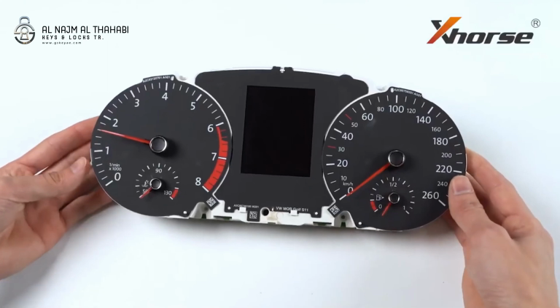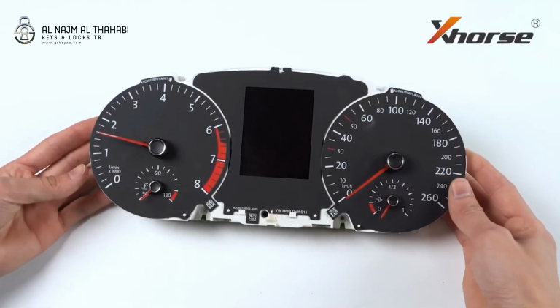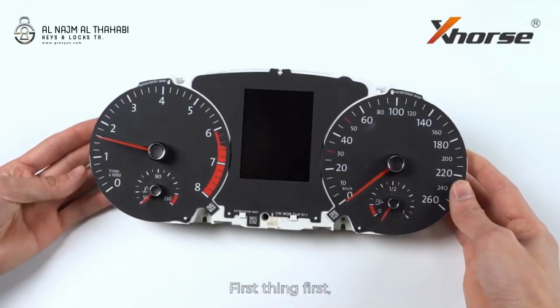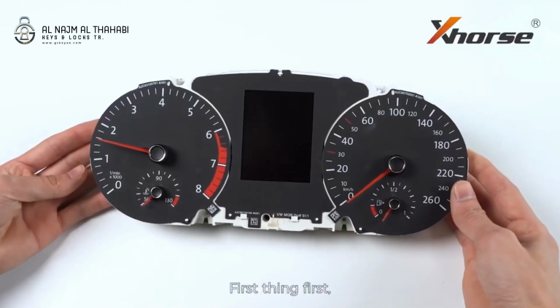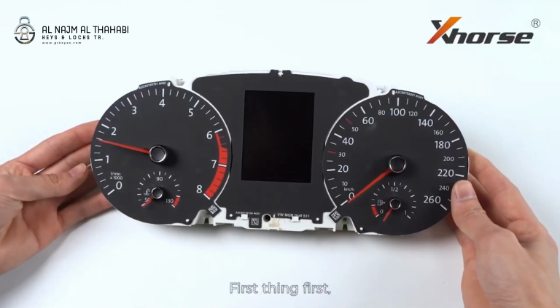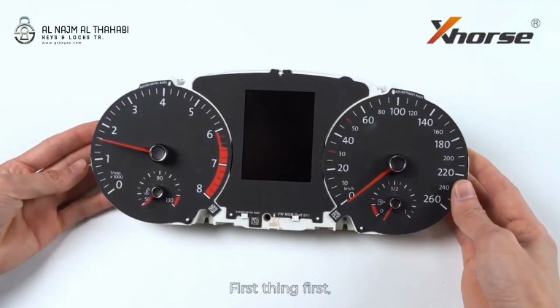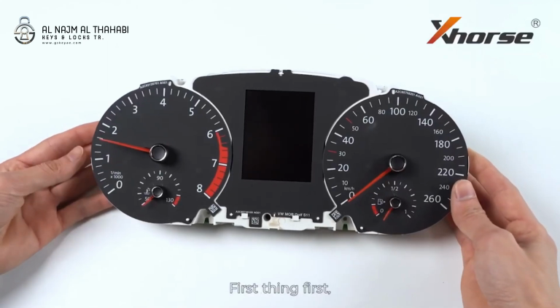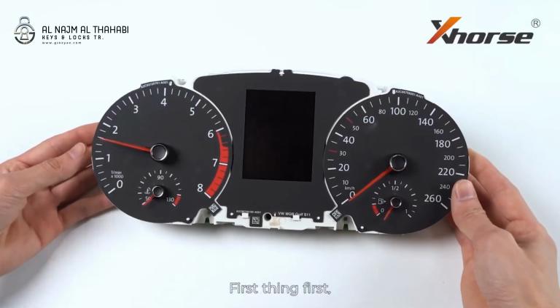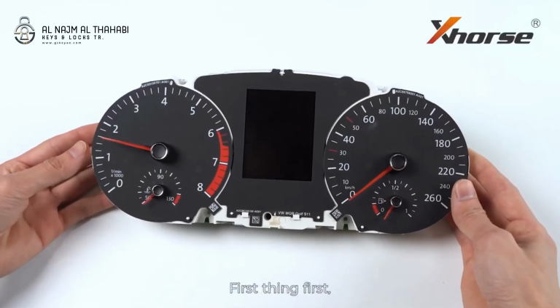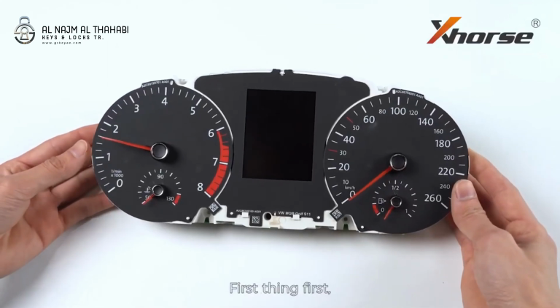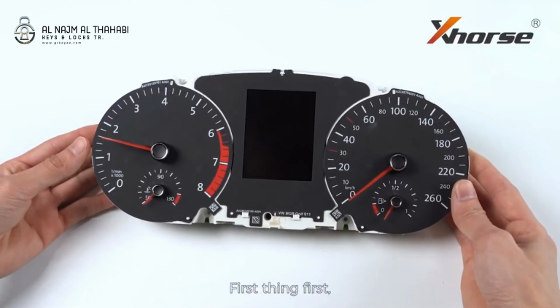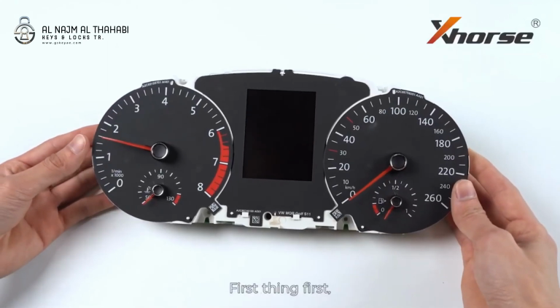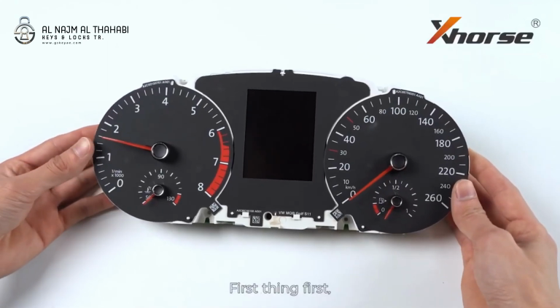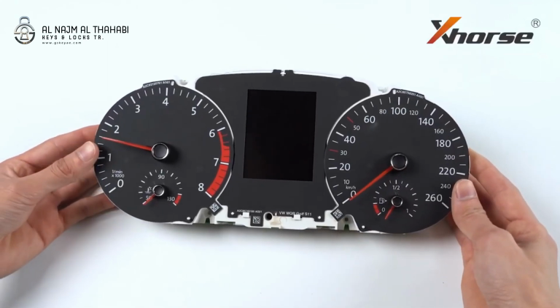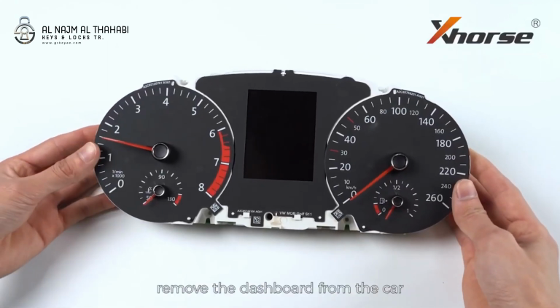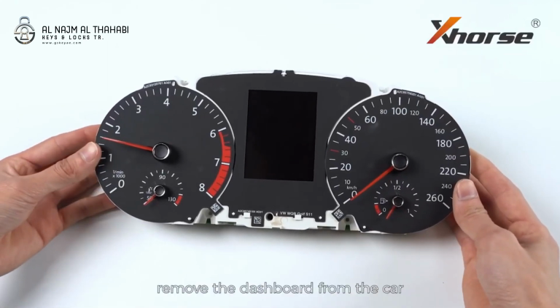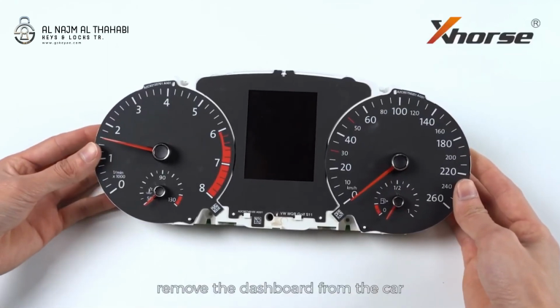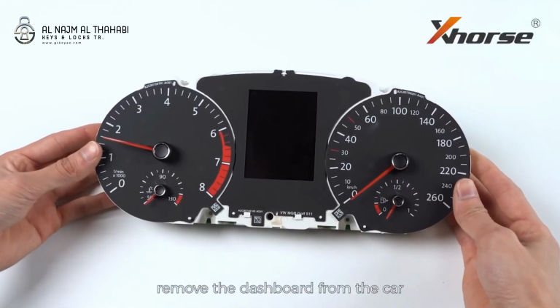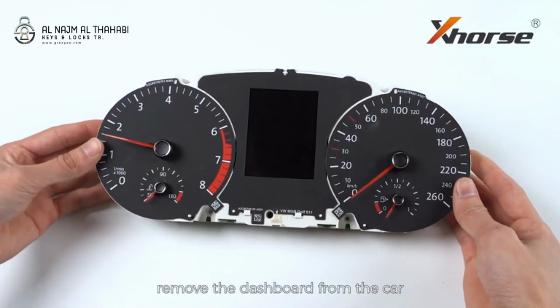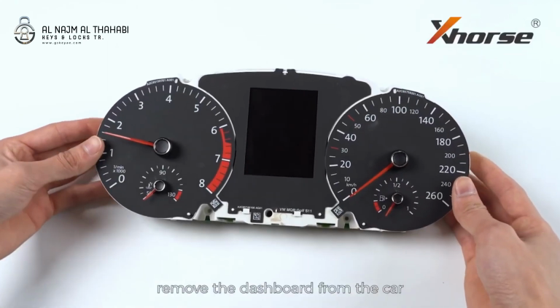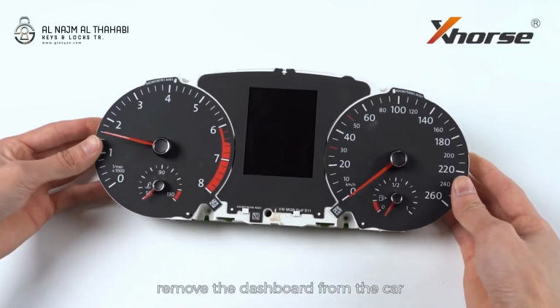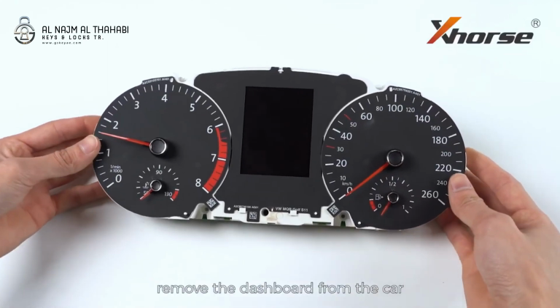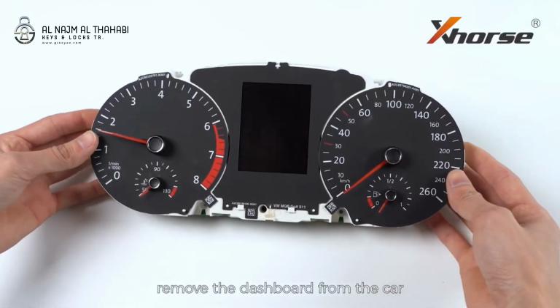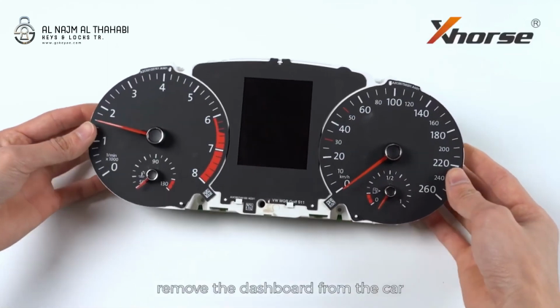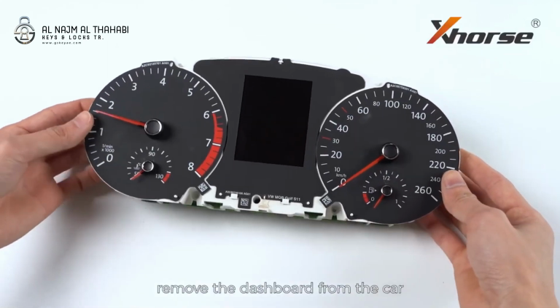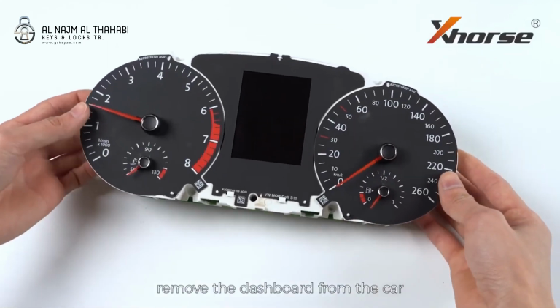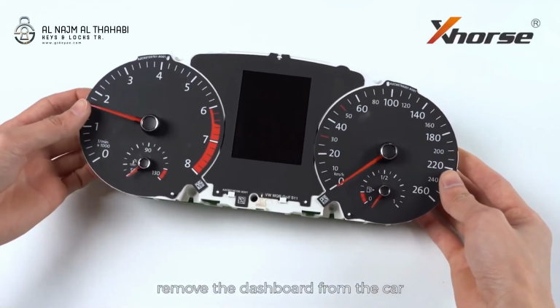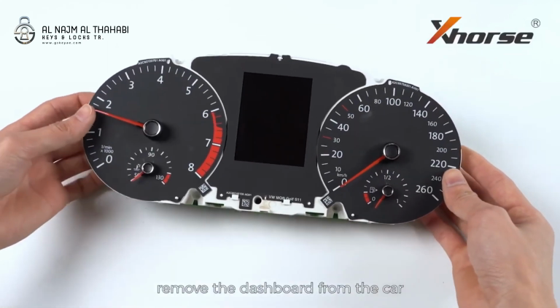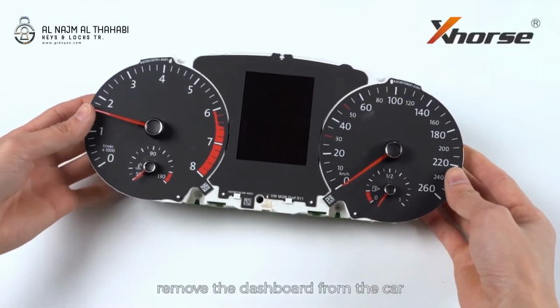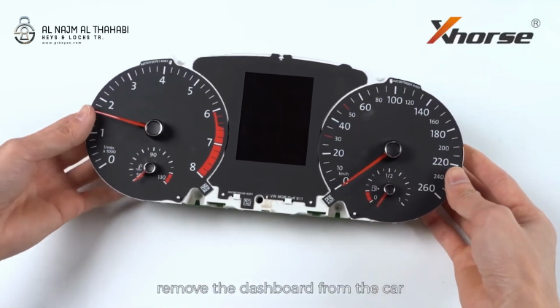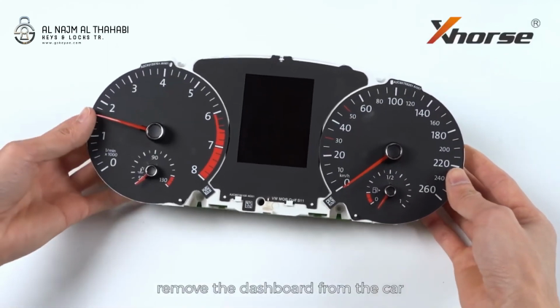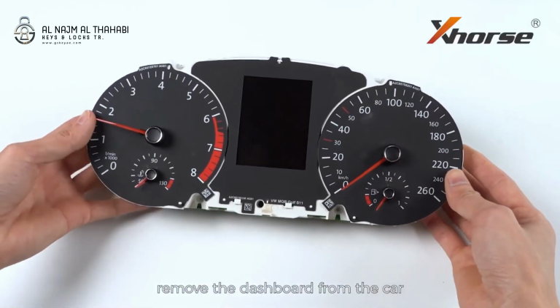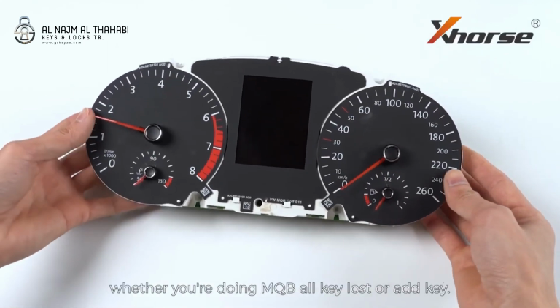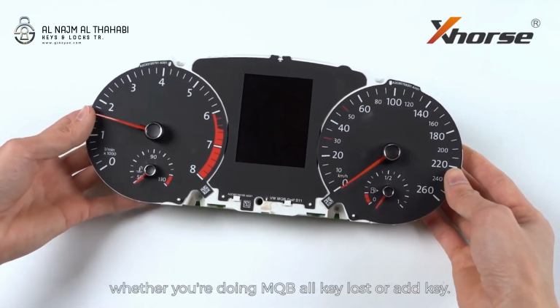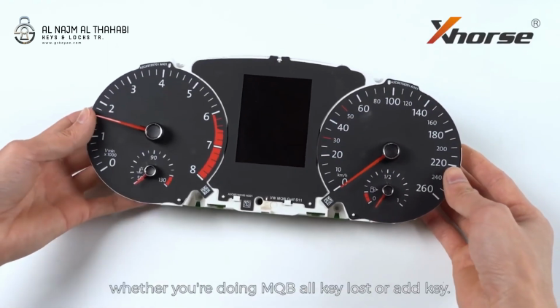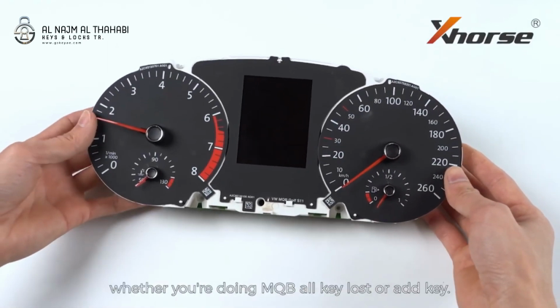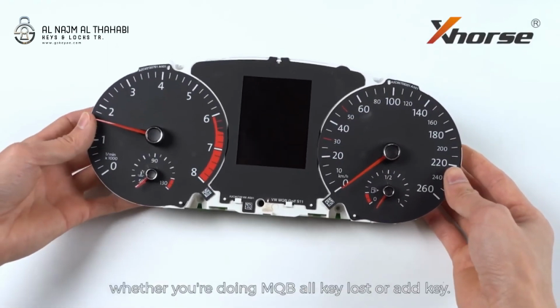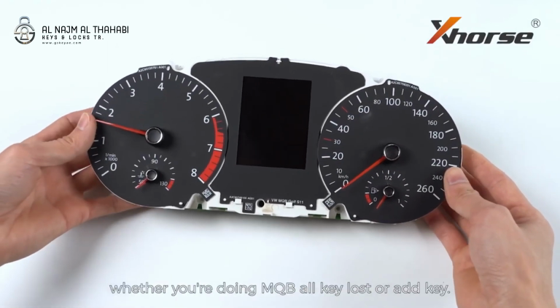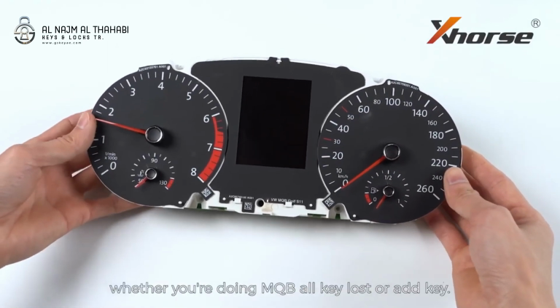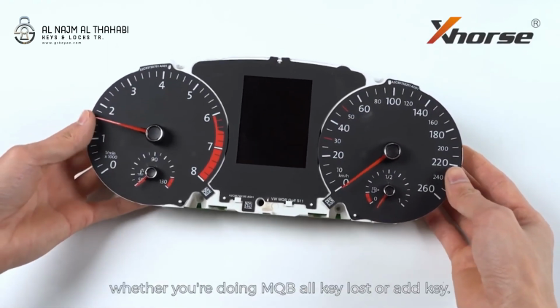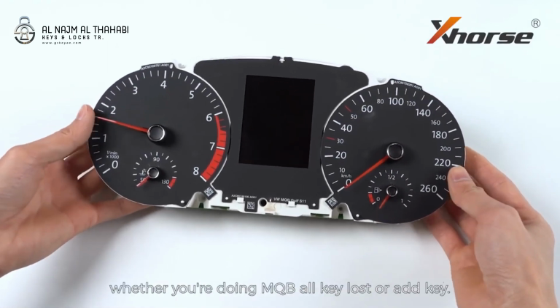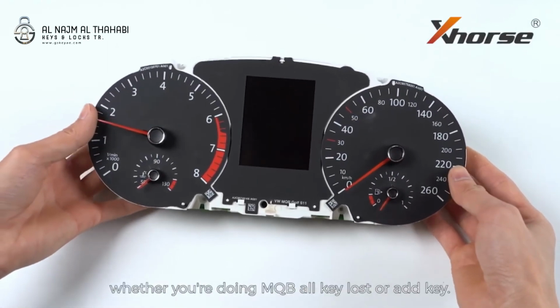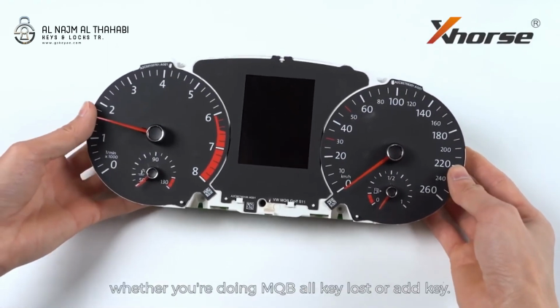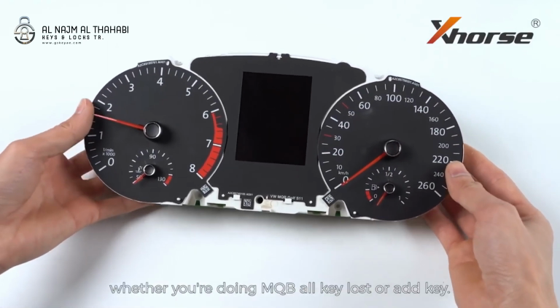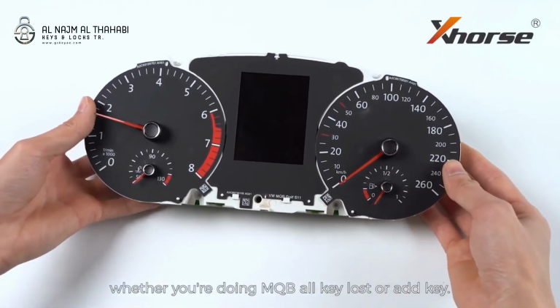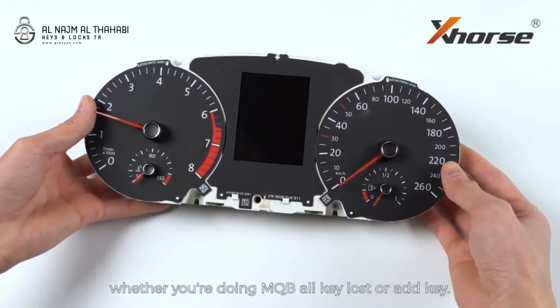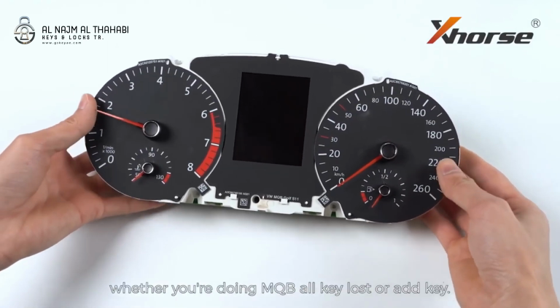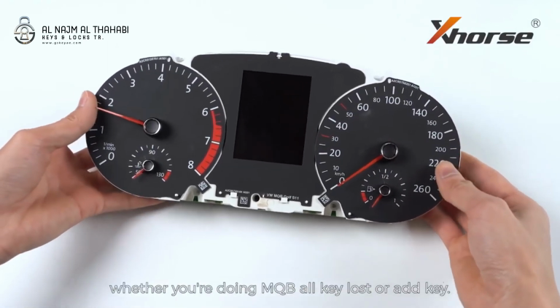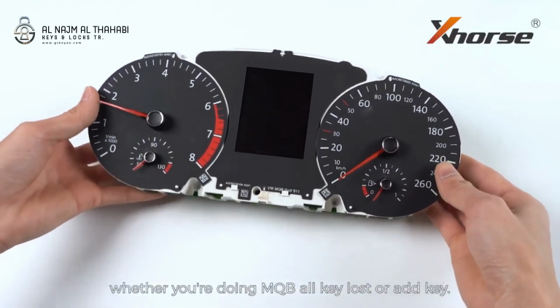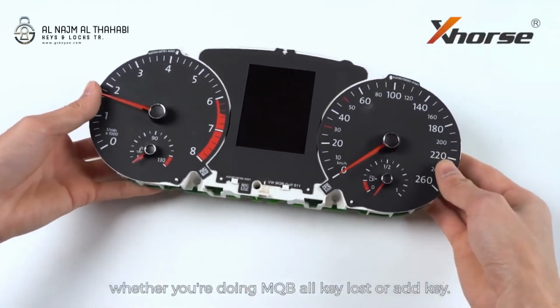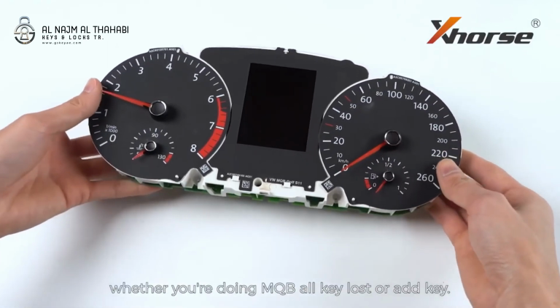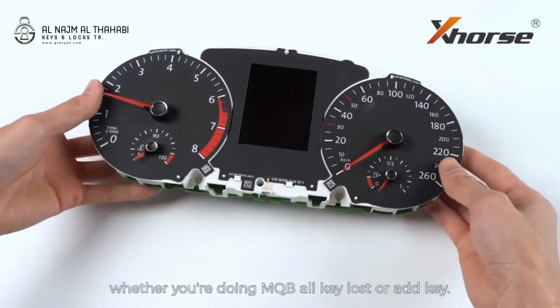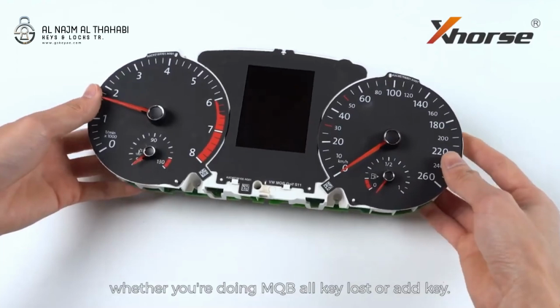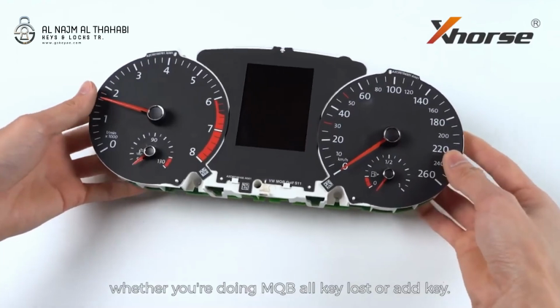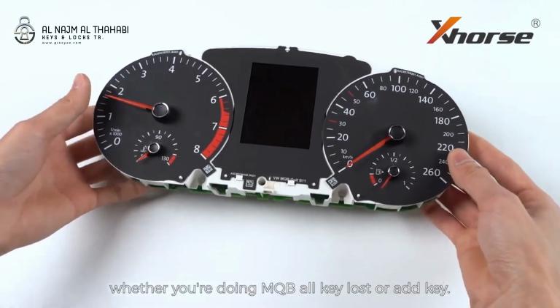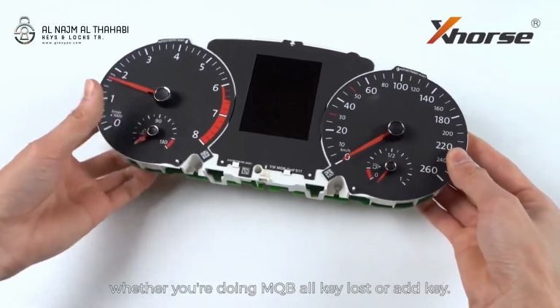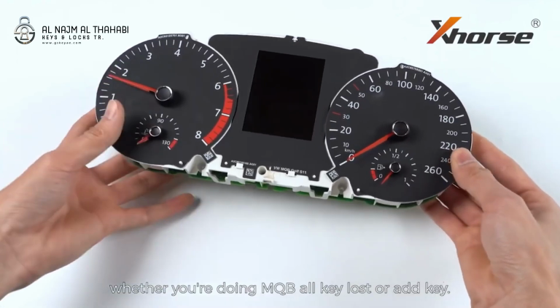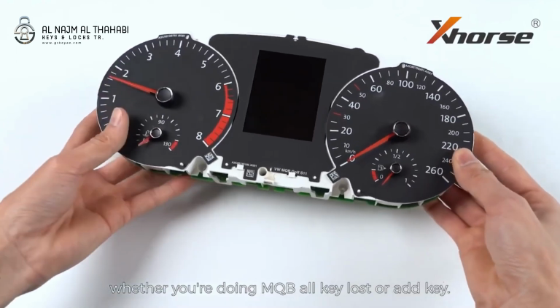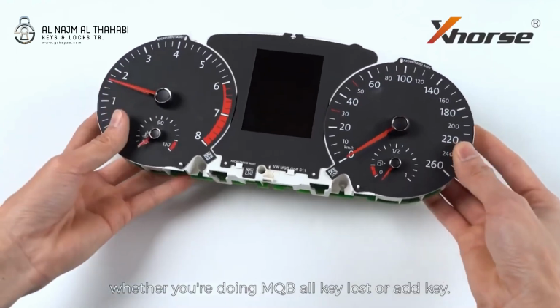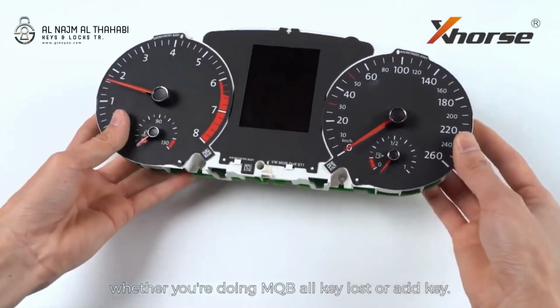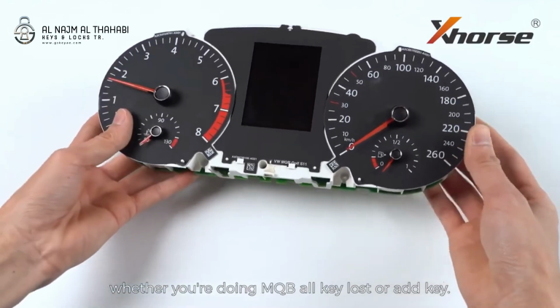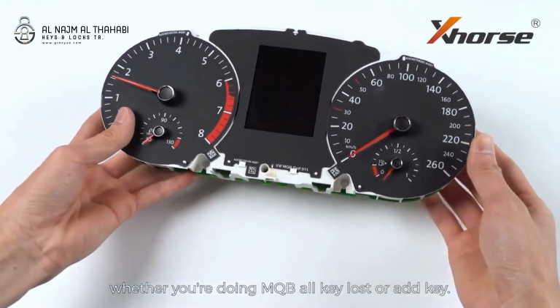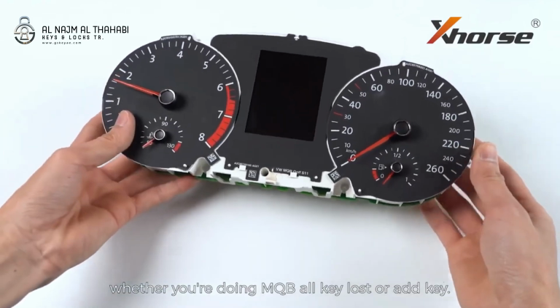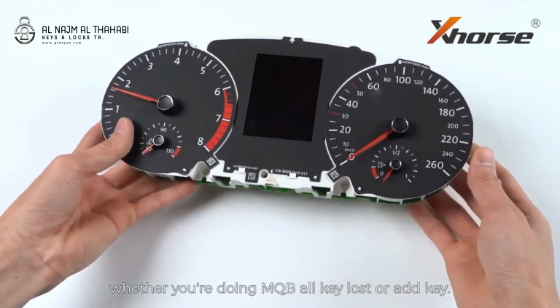First thing first, remove the dashboard from the car, whether you're doing MQB oculus or add key.